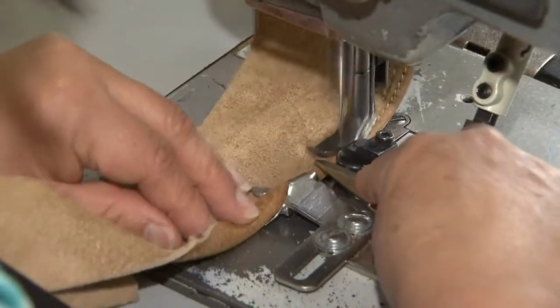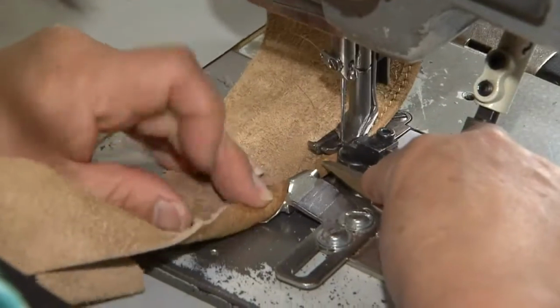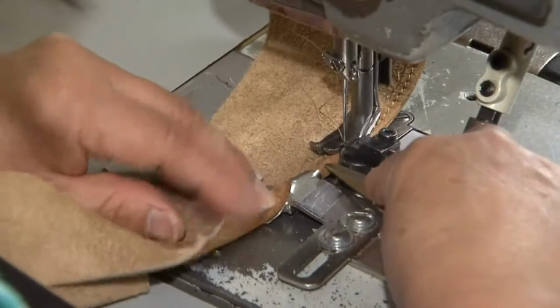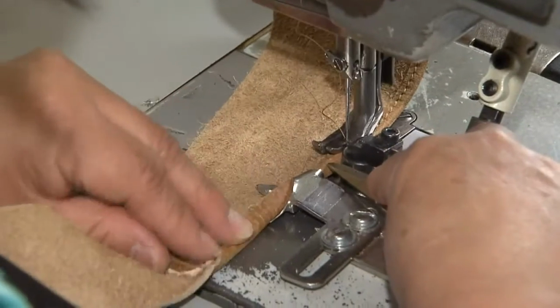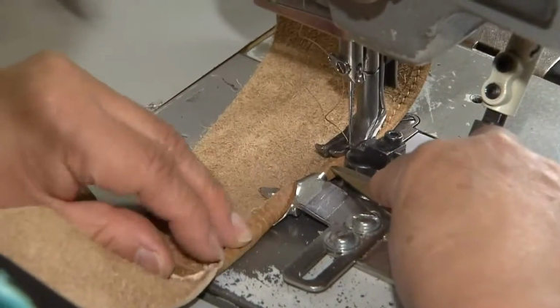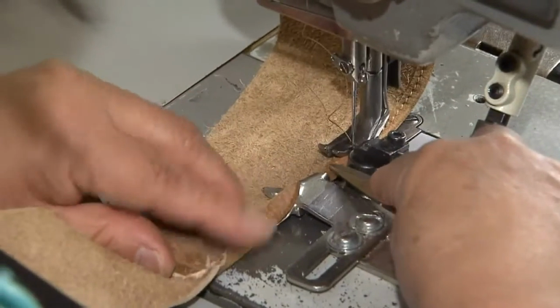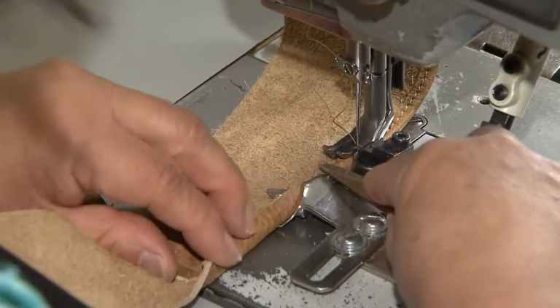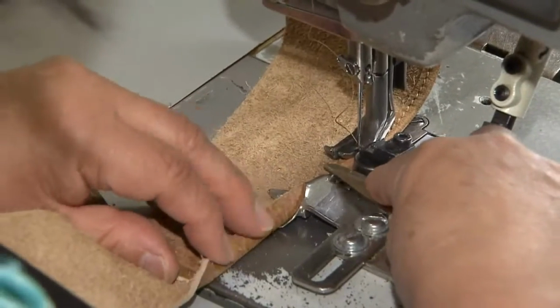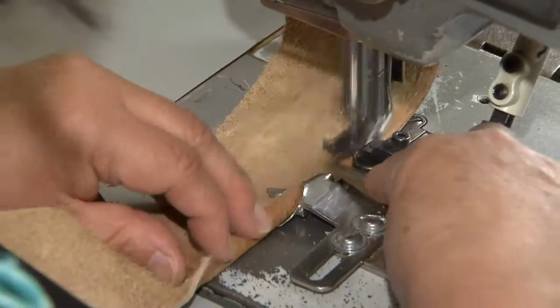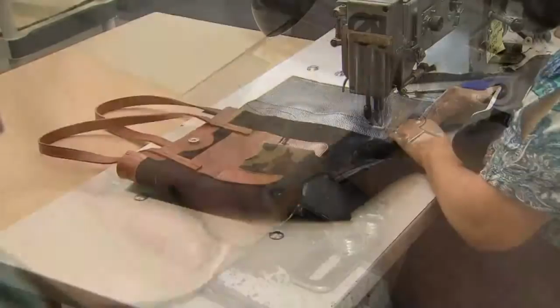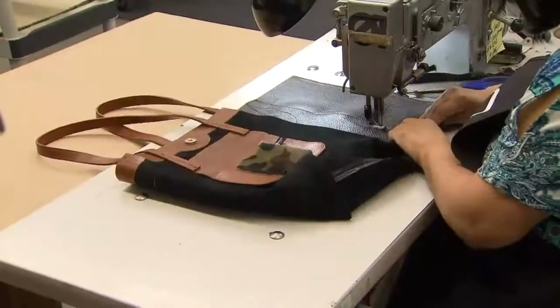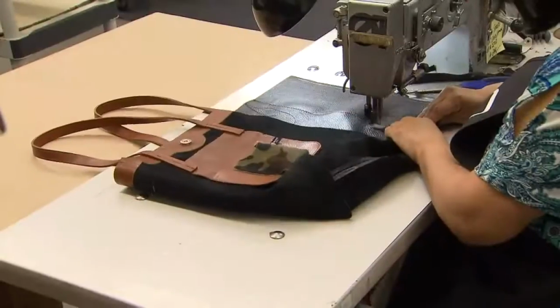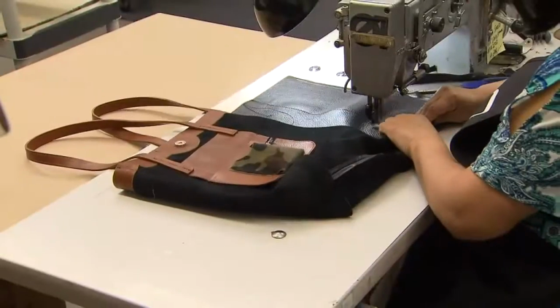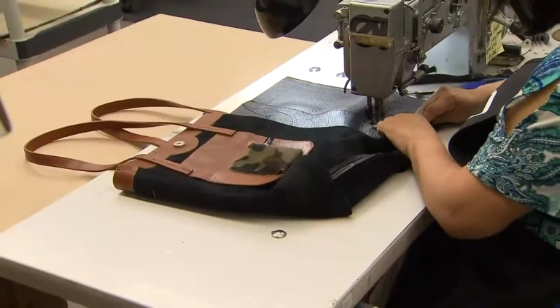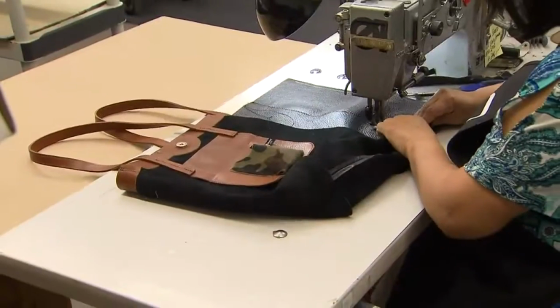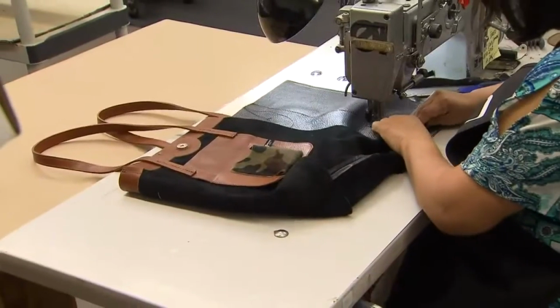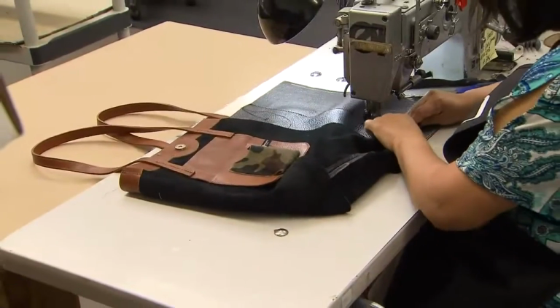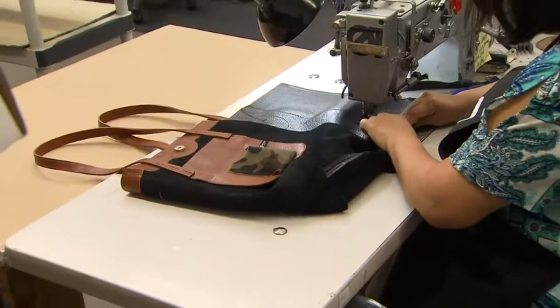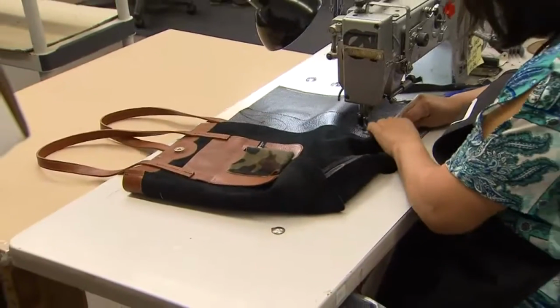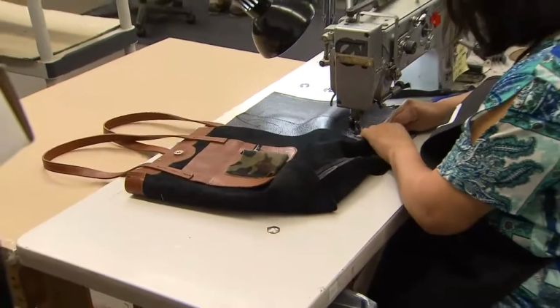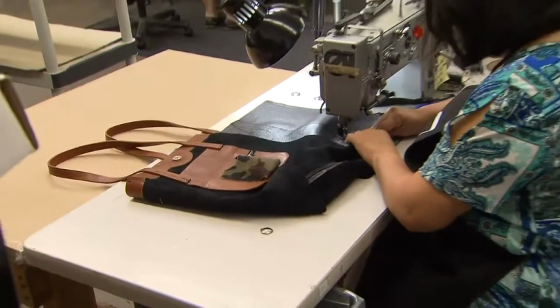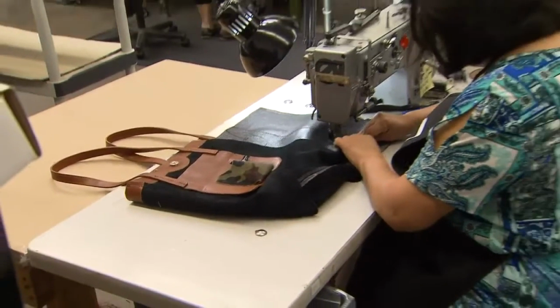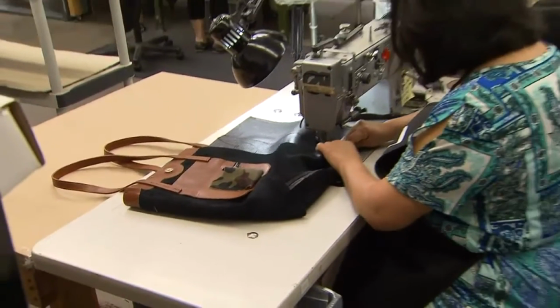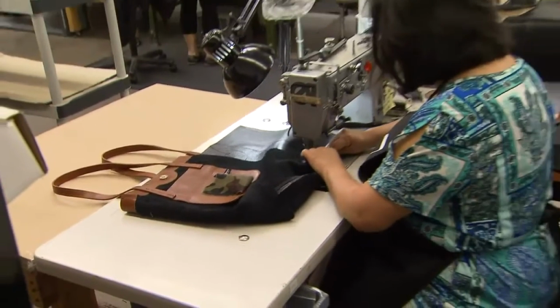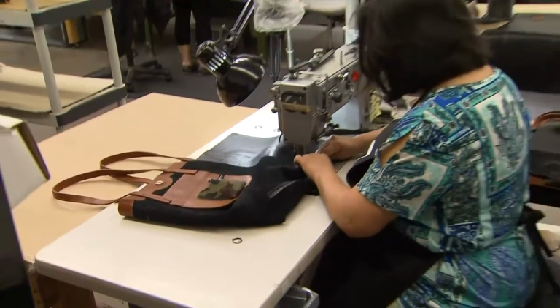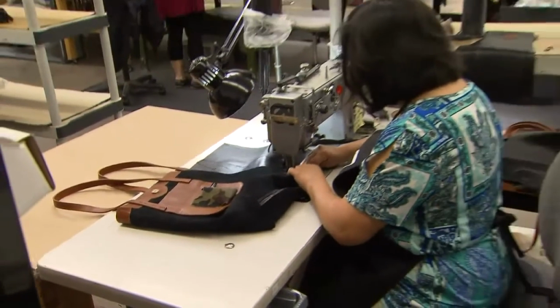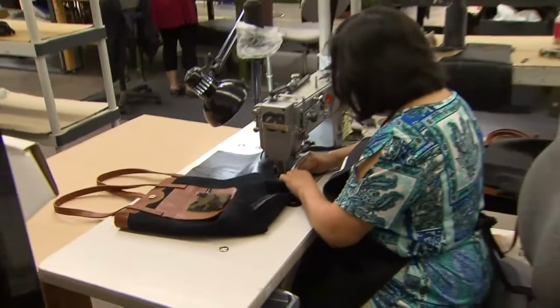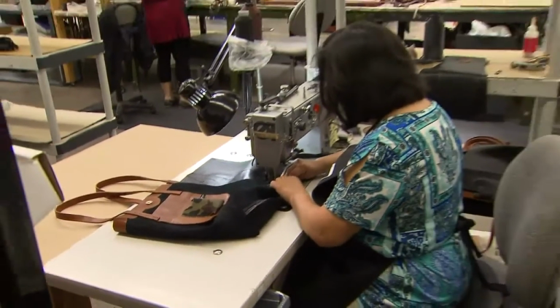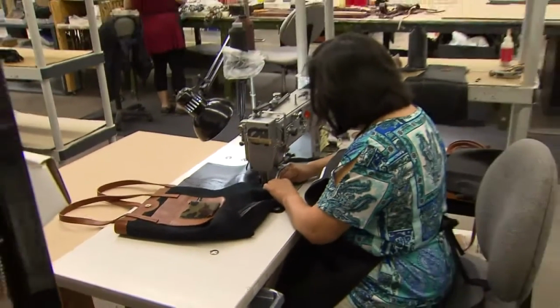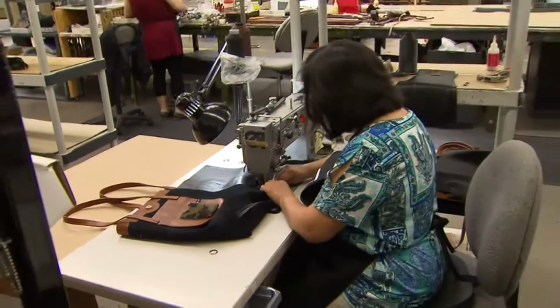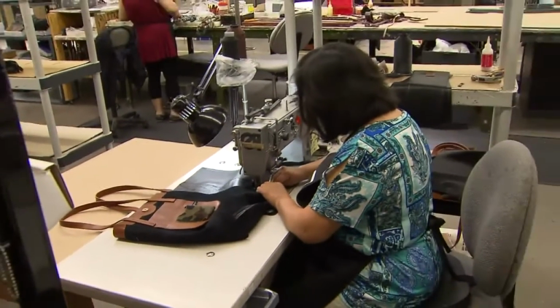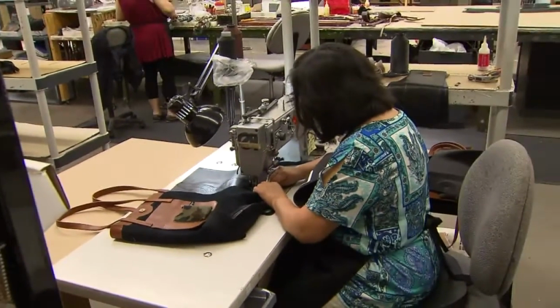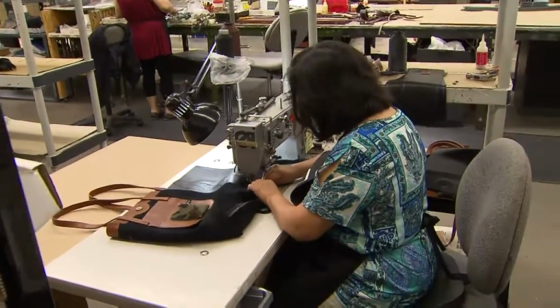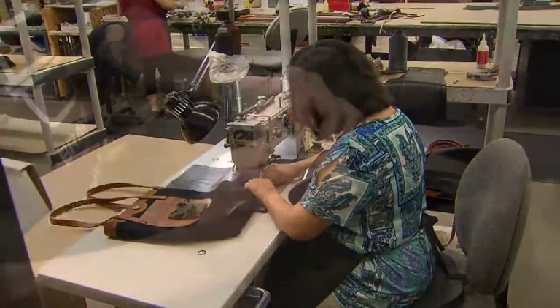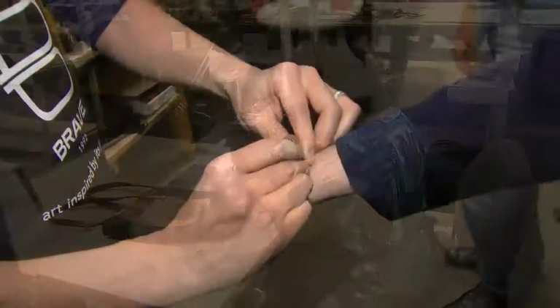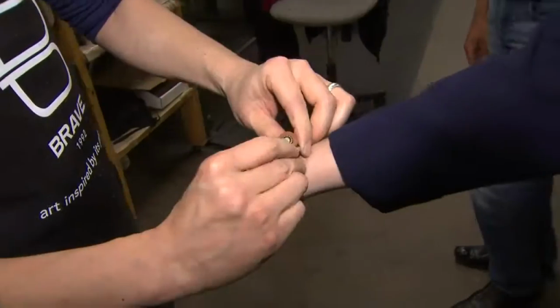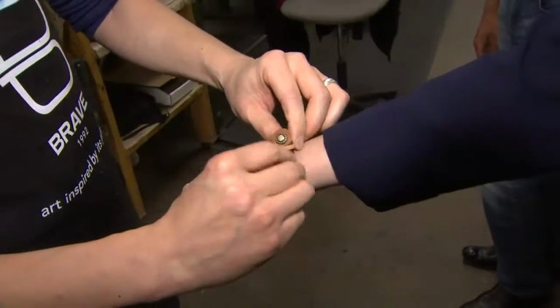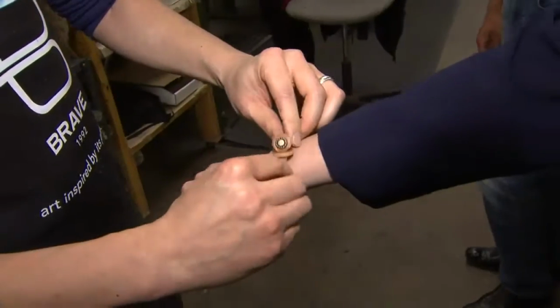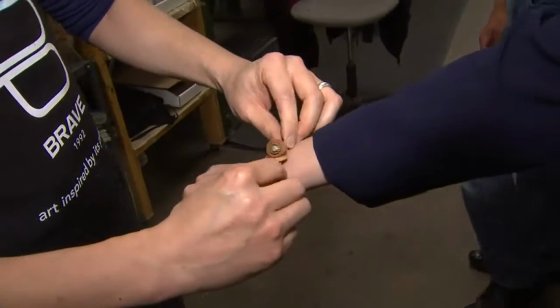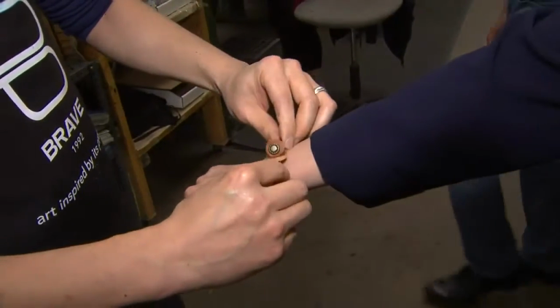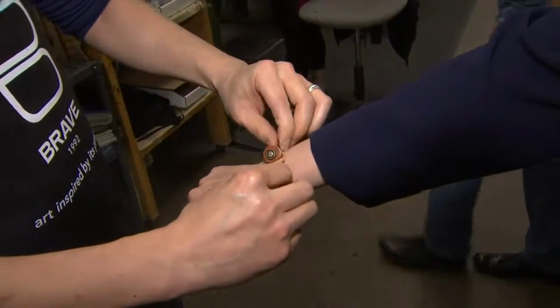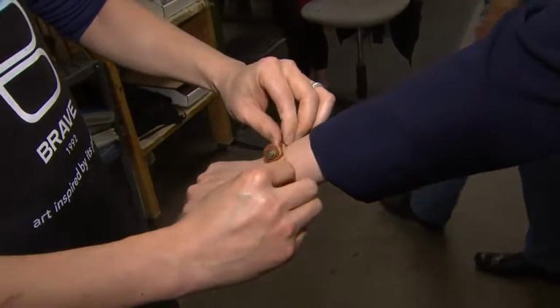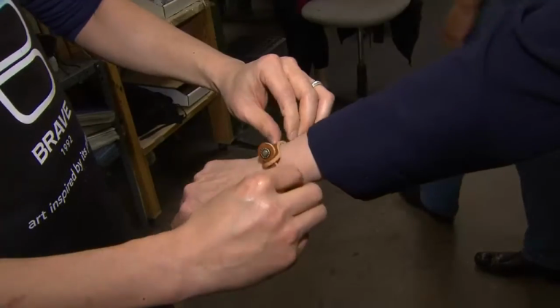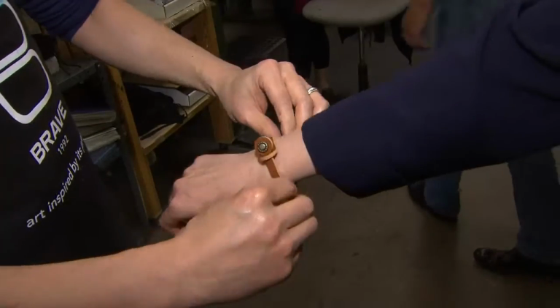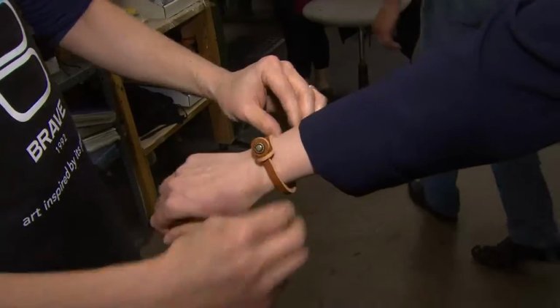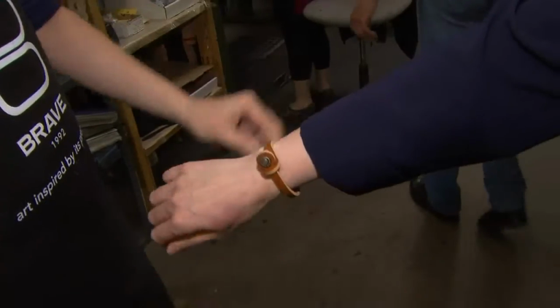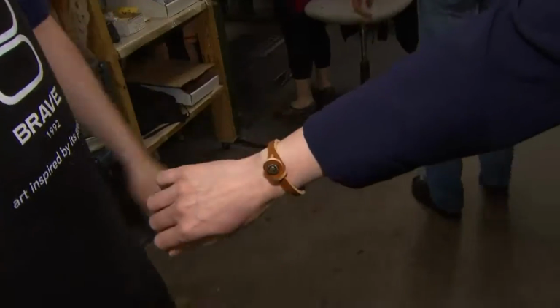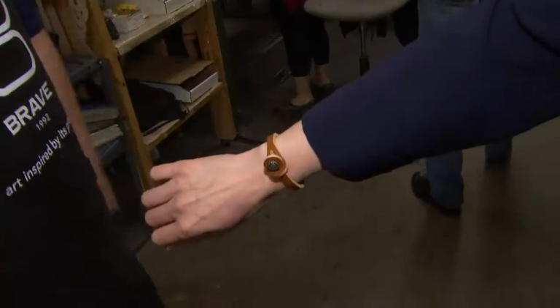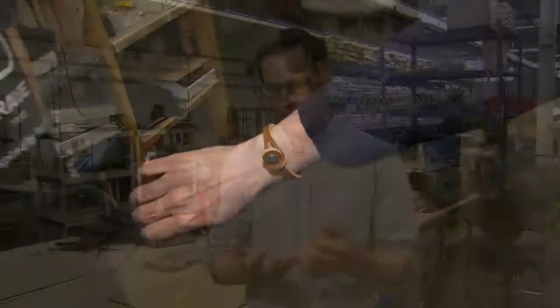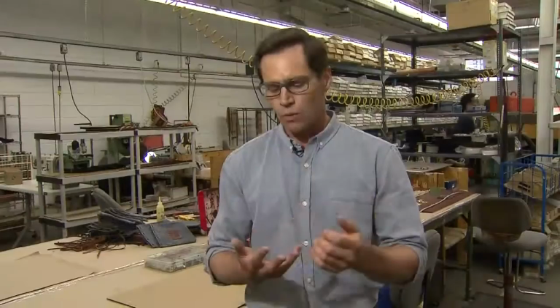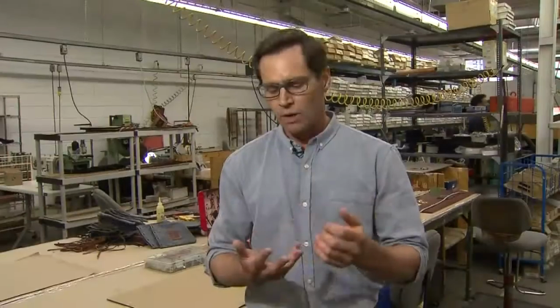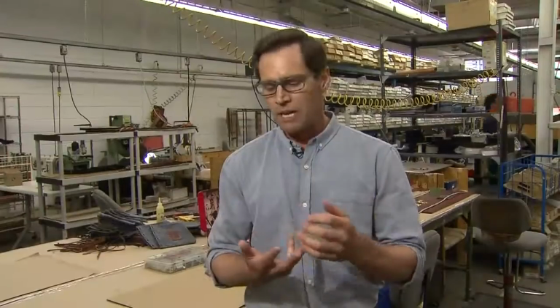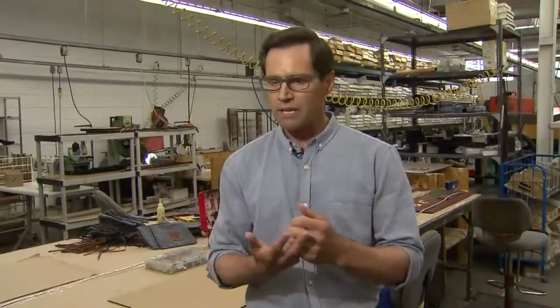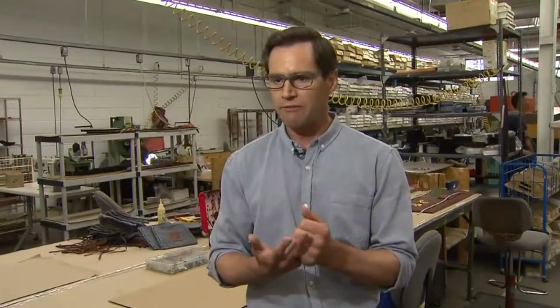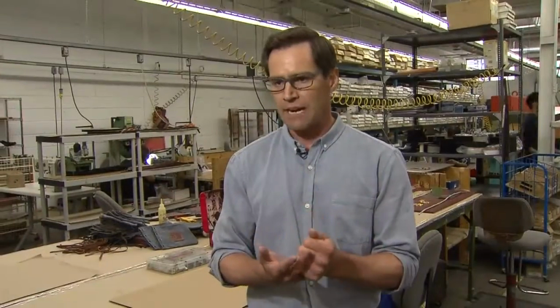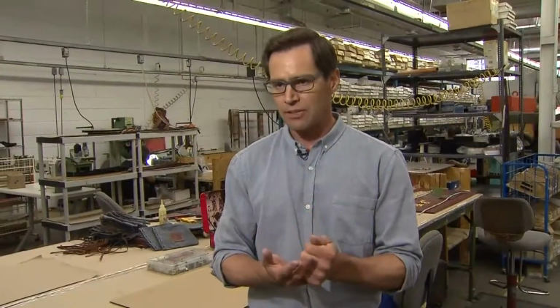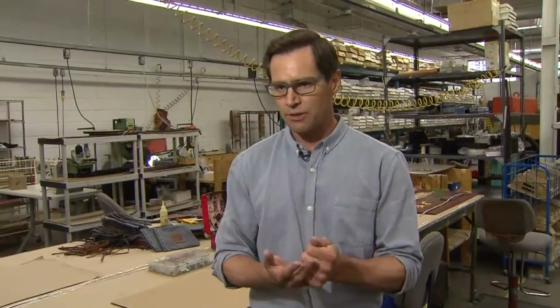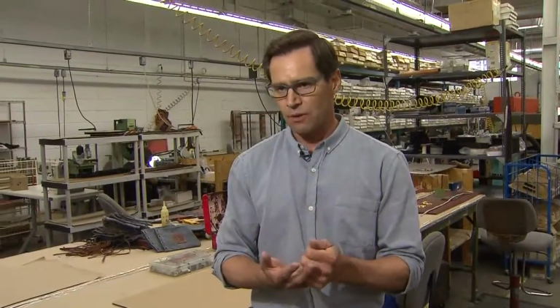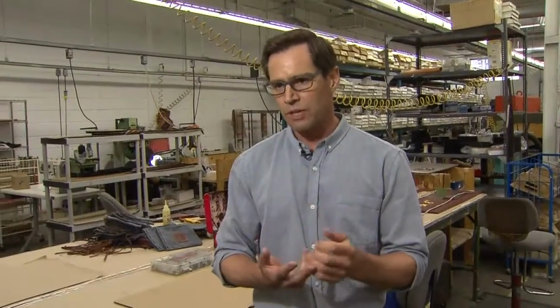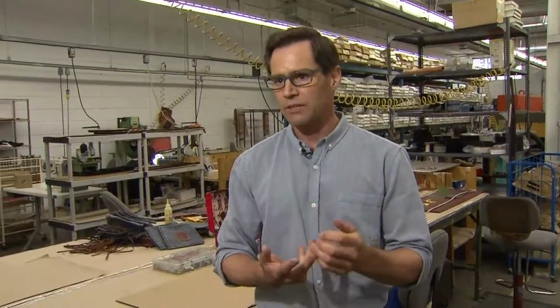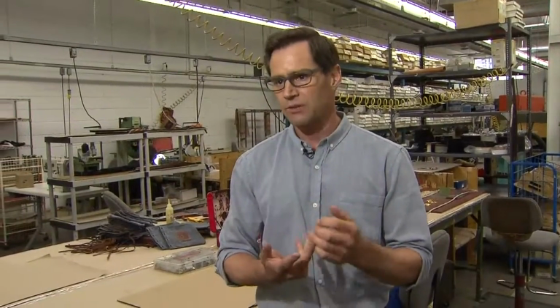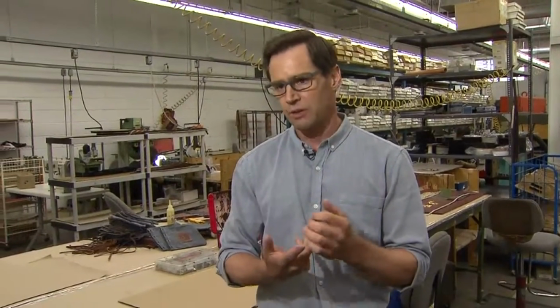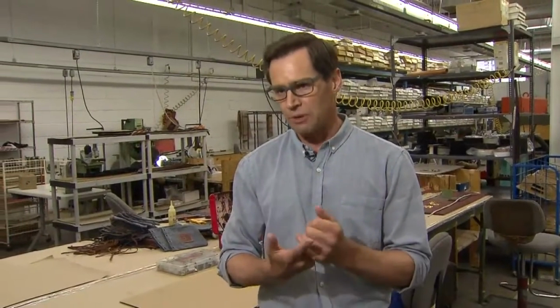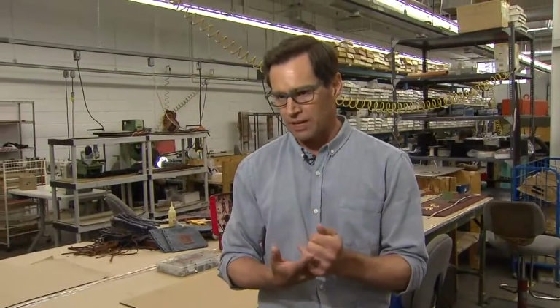Our main products for wholesale are belts, handbags, and jewelry. We design it, we manufacture it, we distribute it.